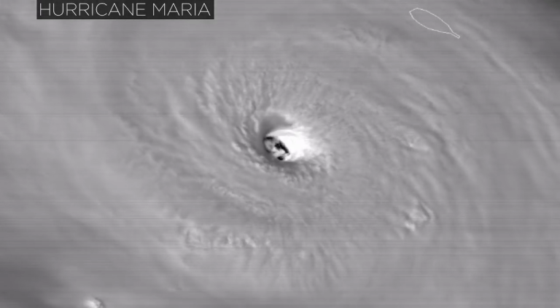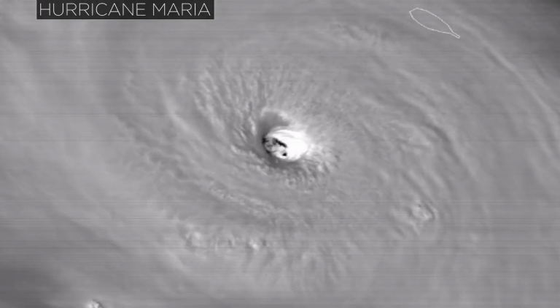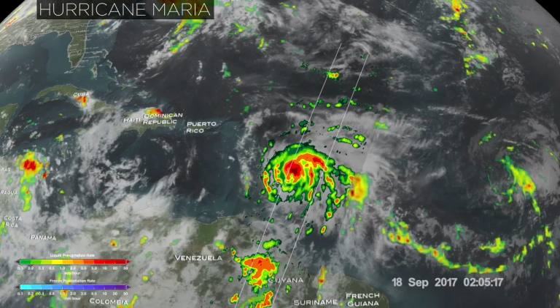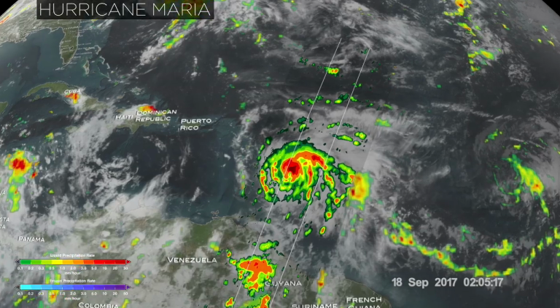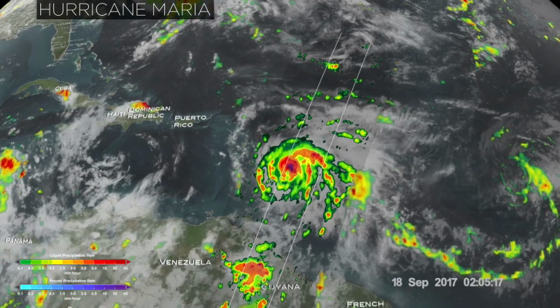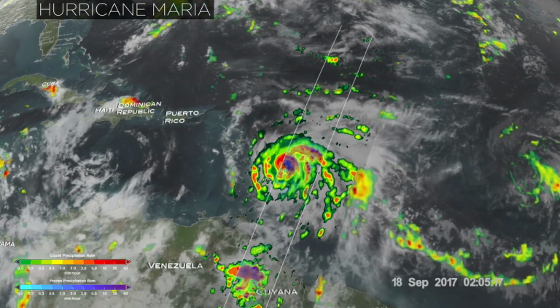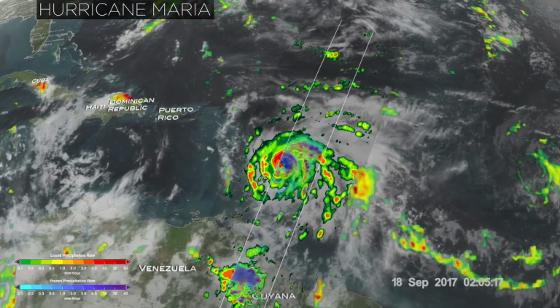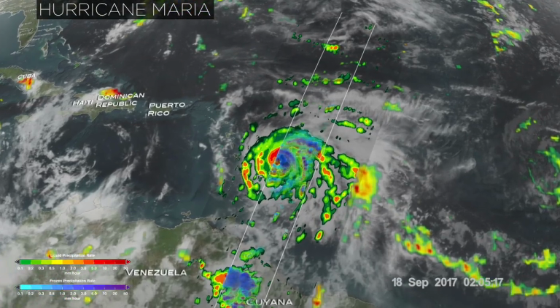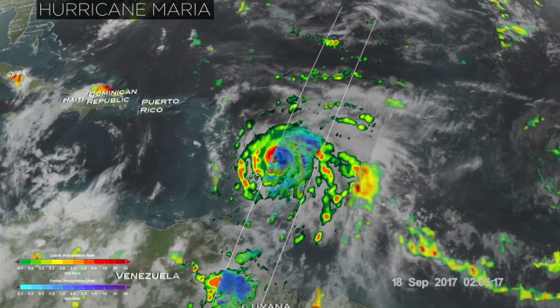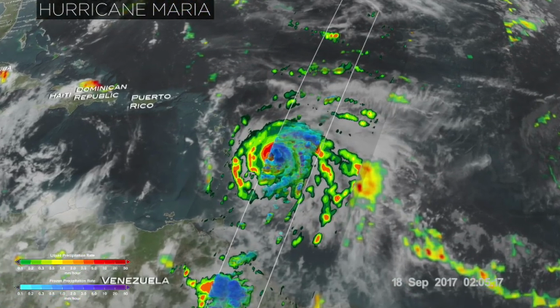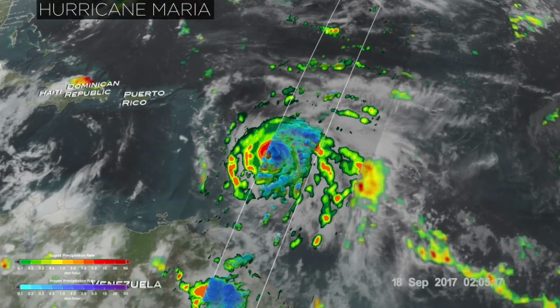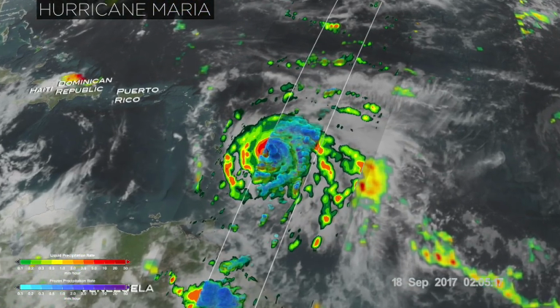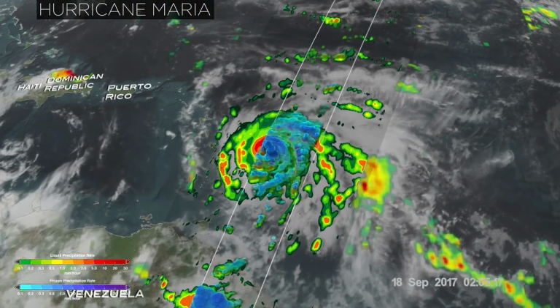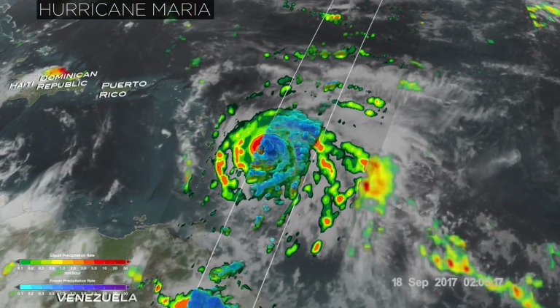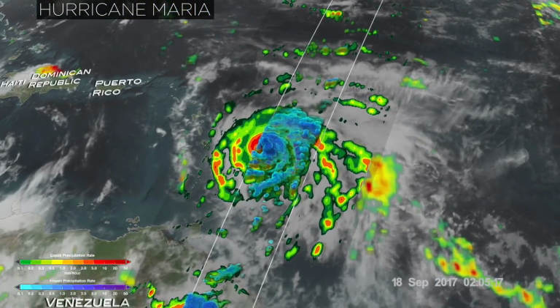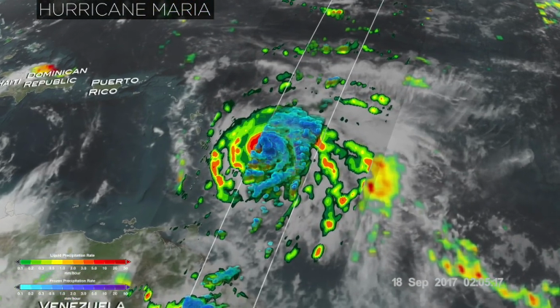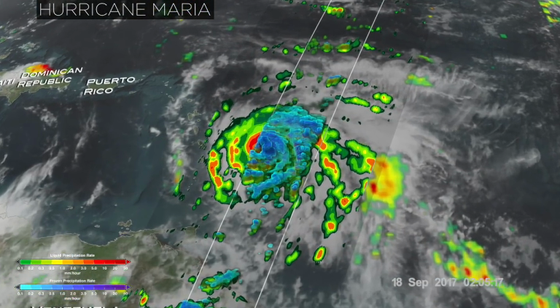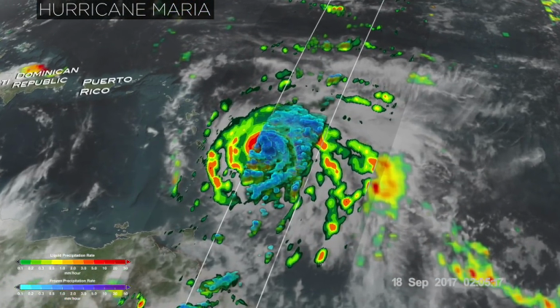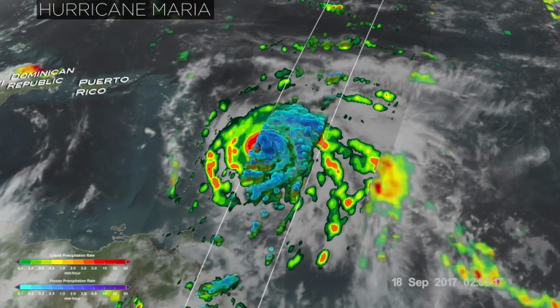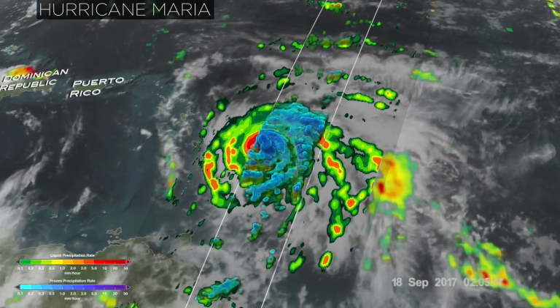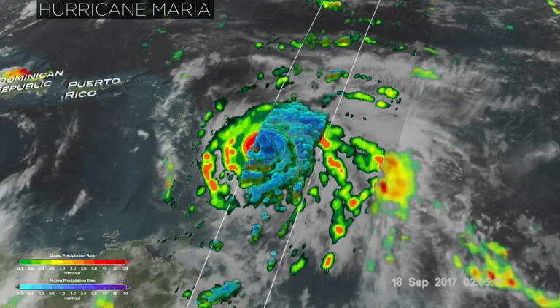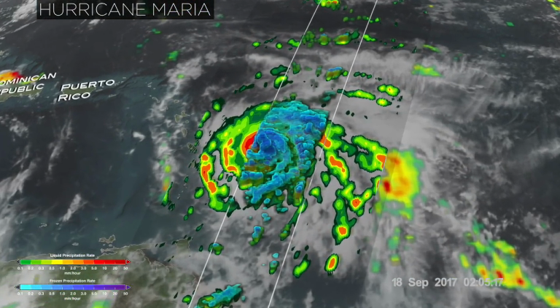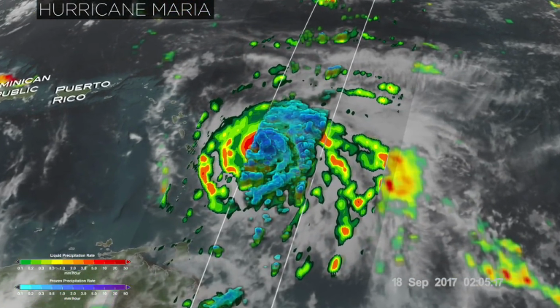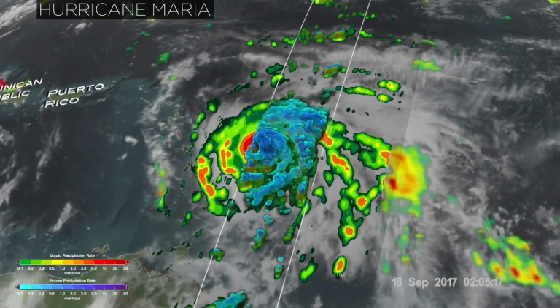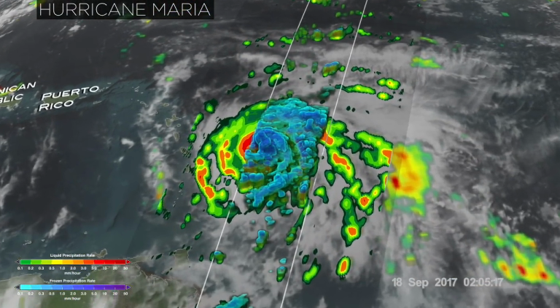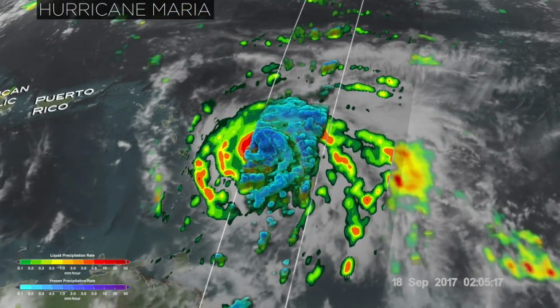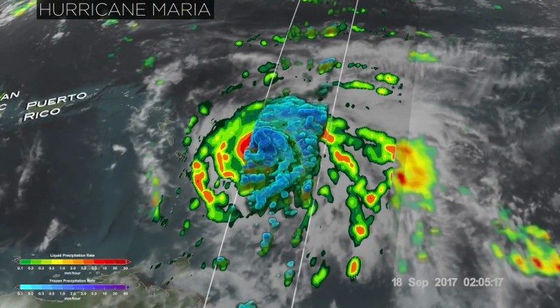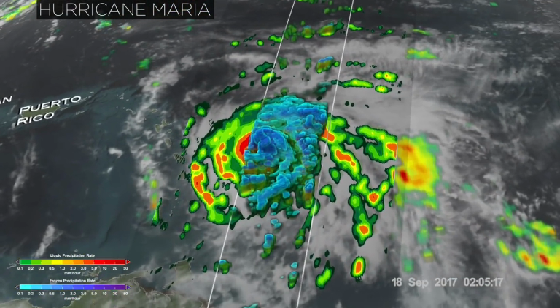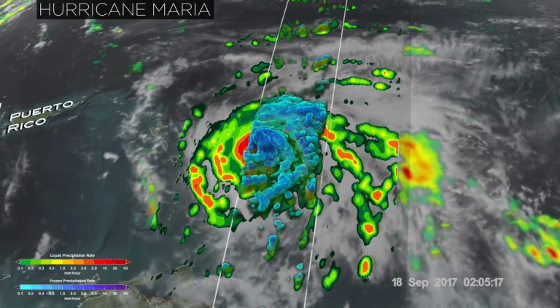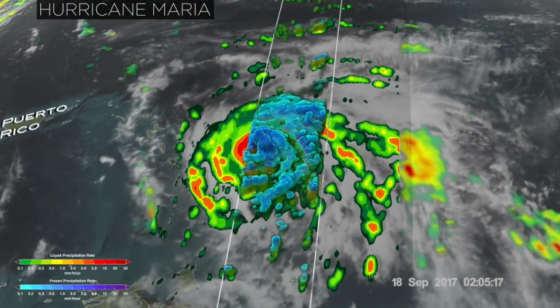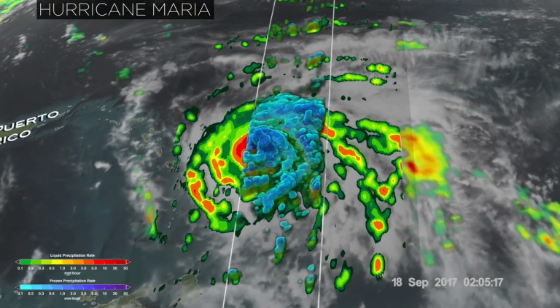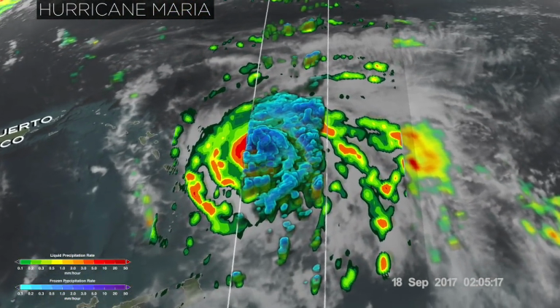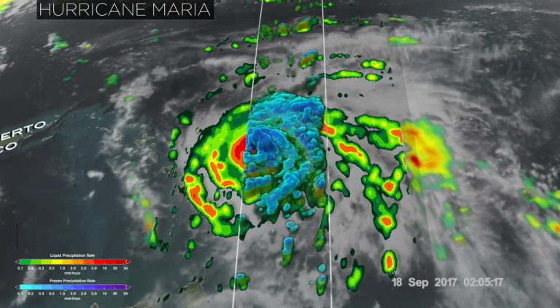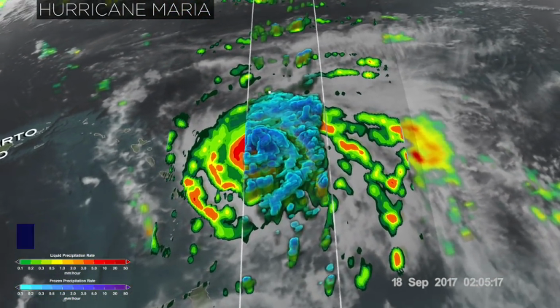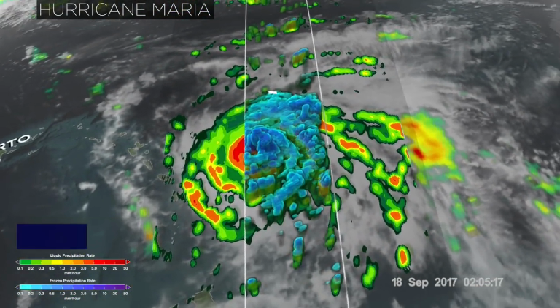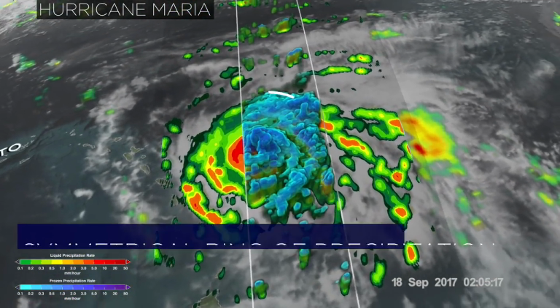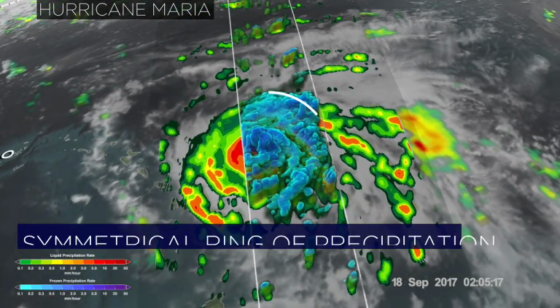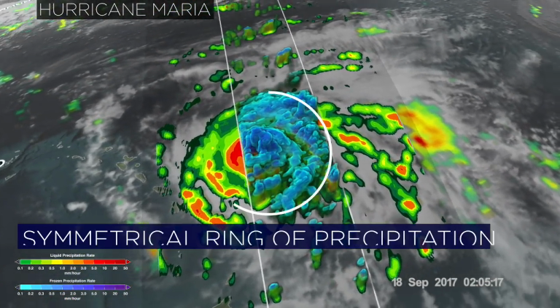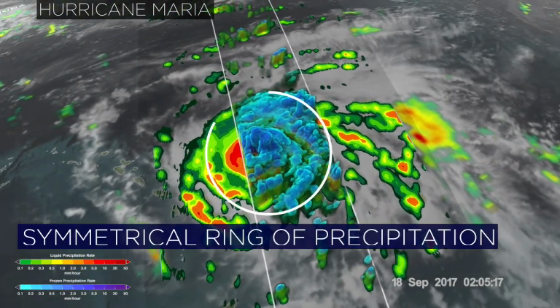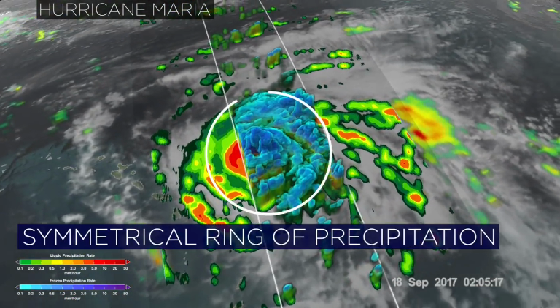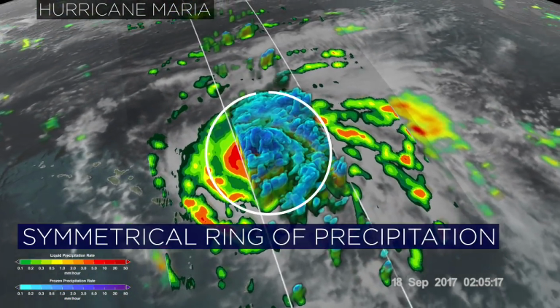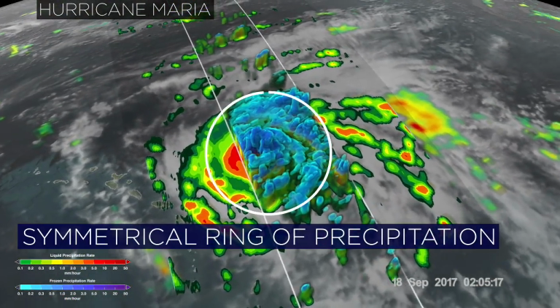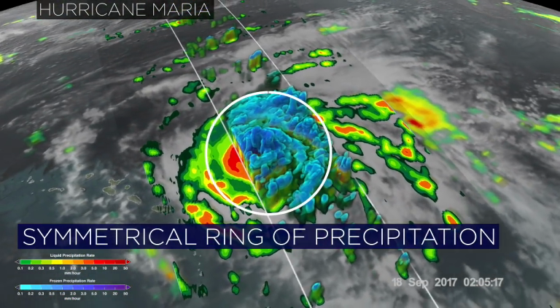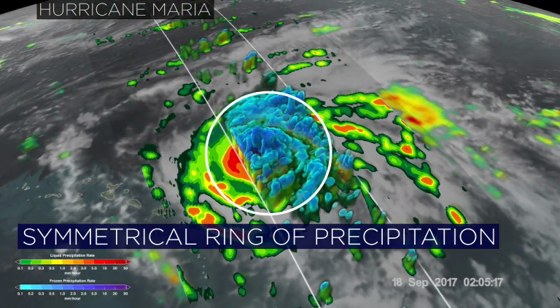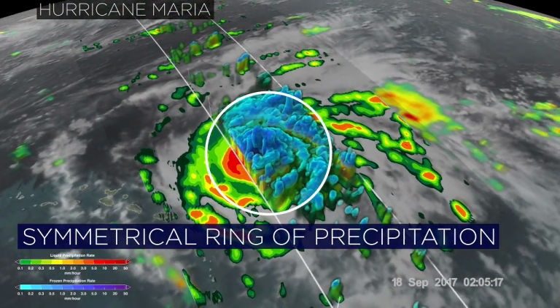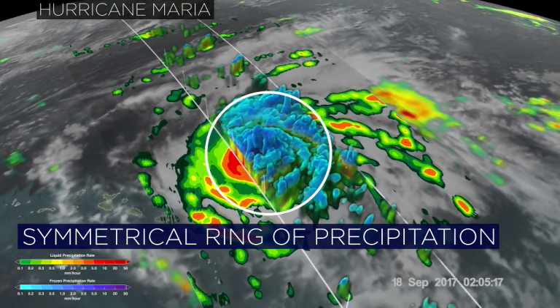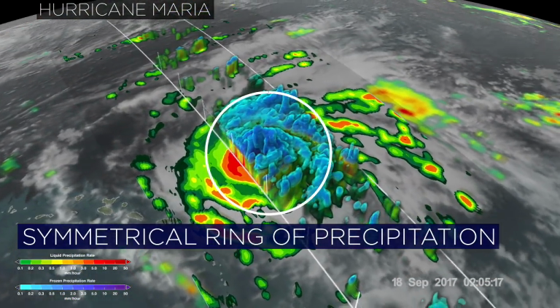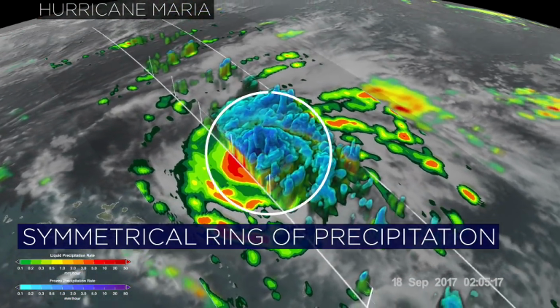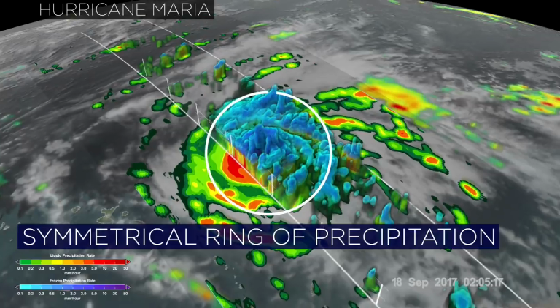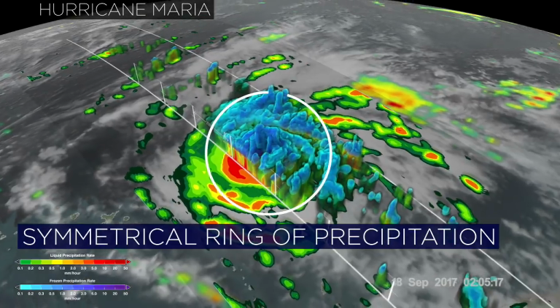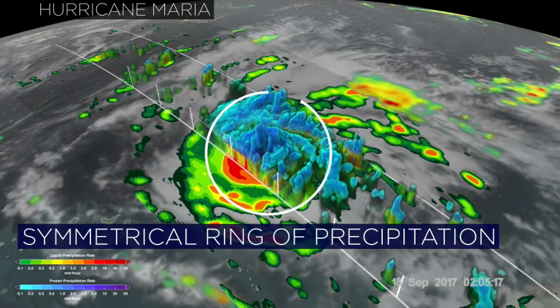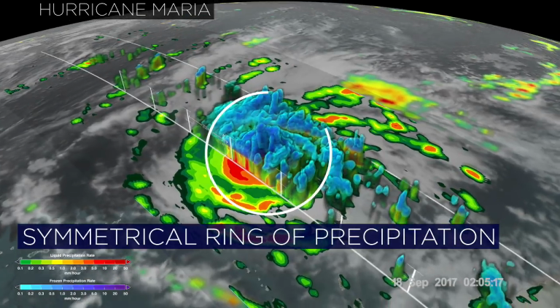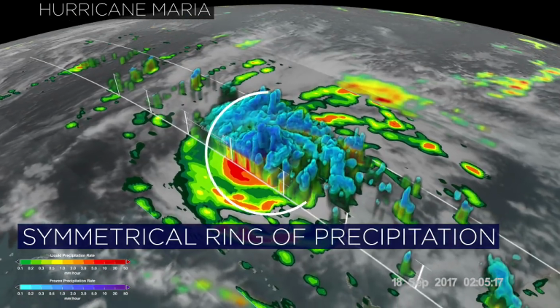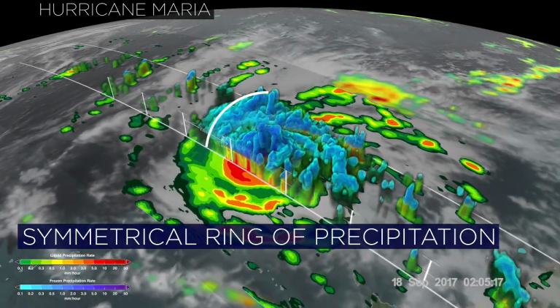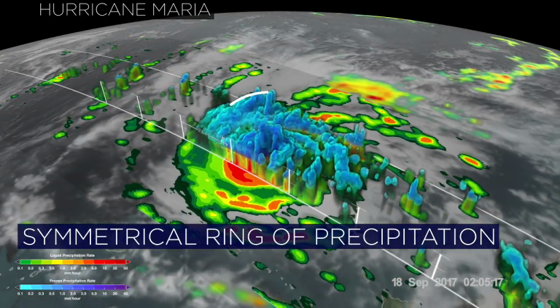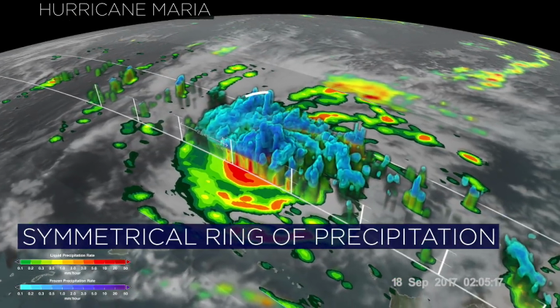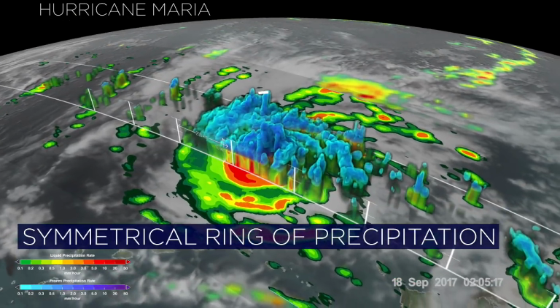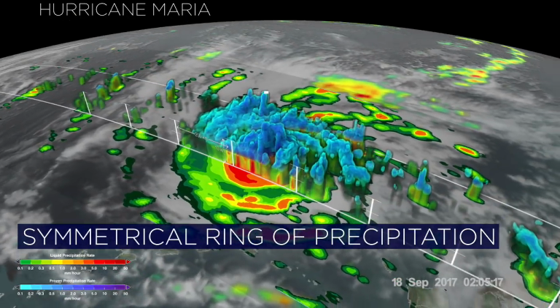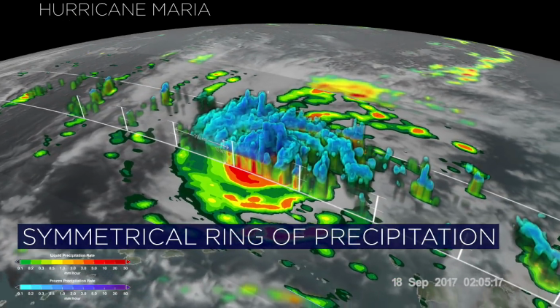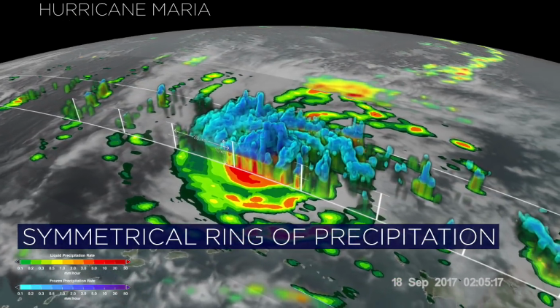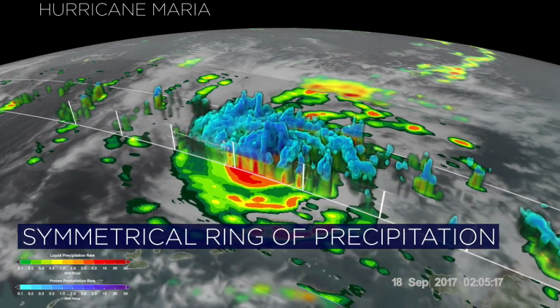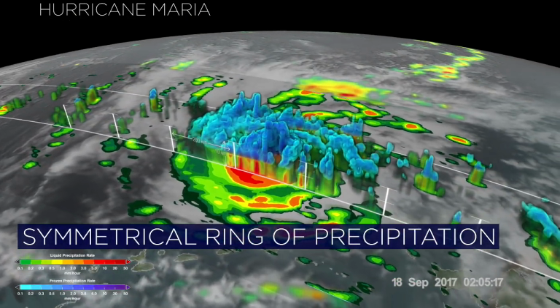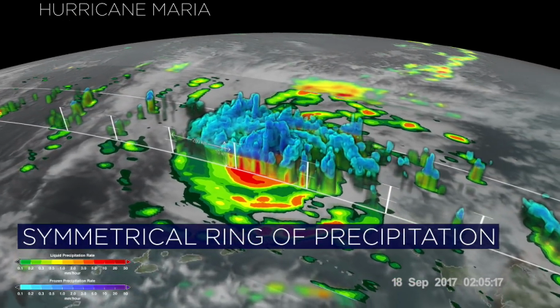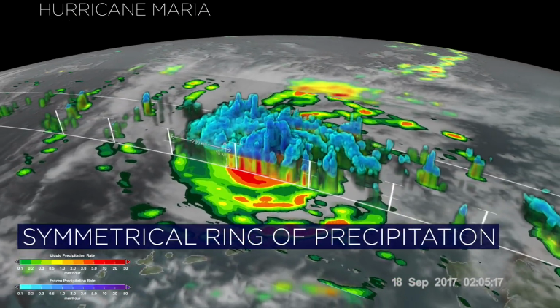A key indicator of a potentially rapidly intensifying storm is a symmetrical deep ring of precipitation surrounding the eye.